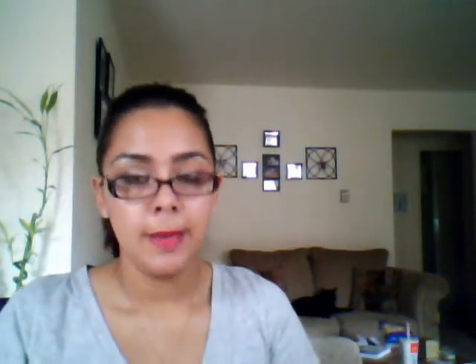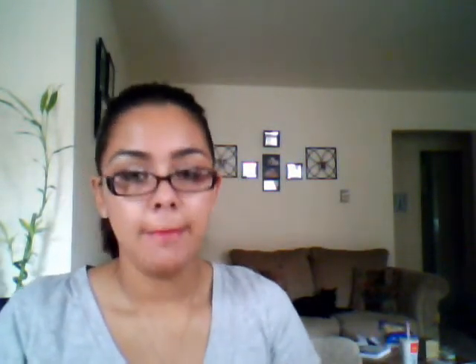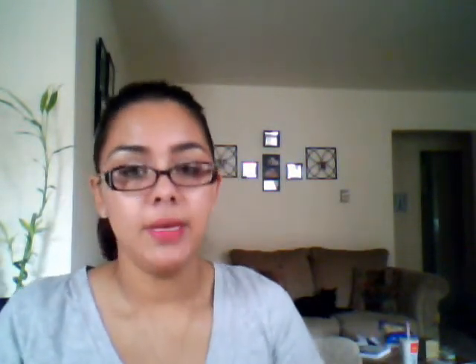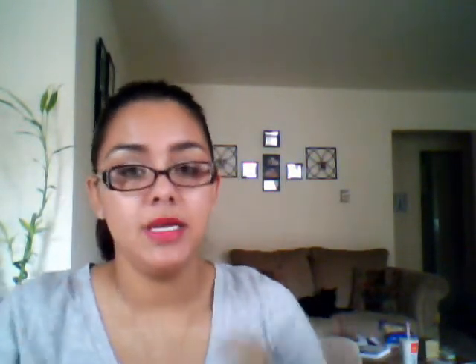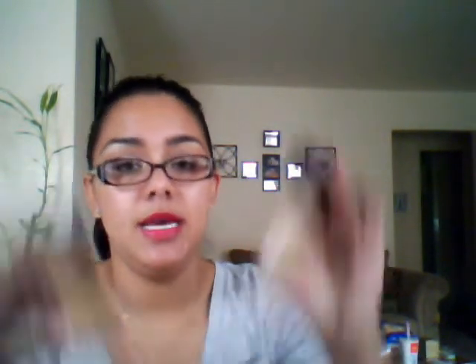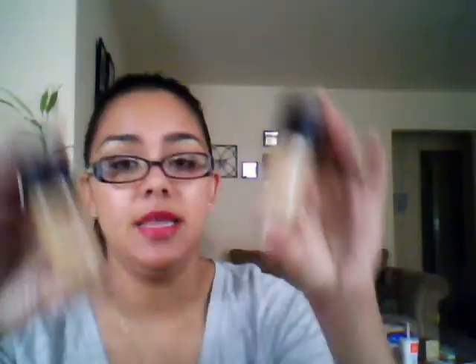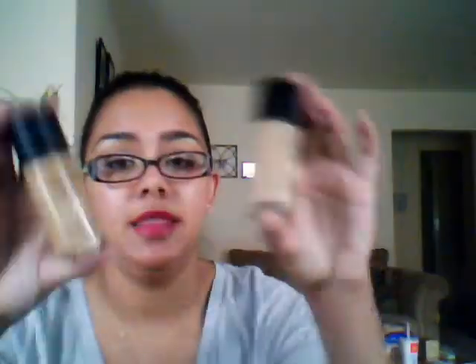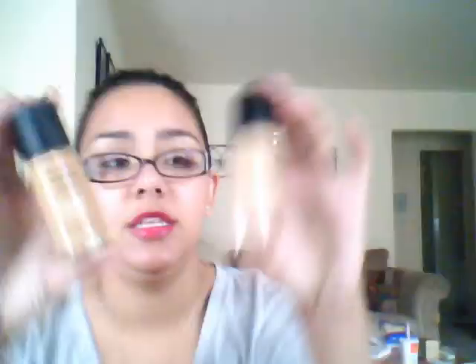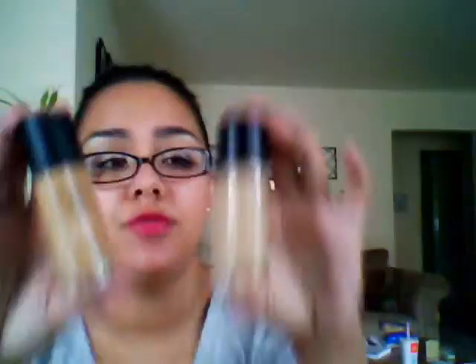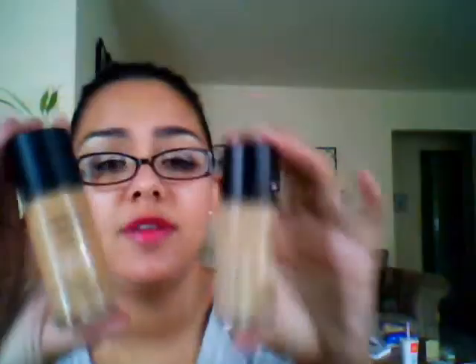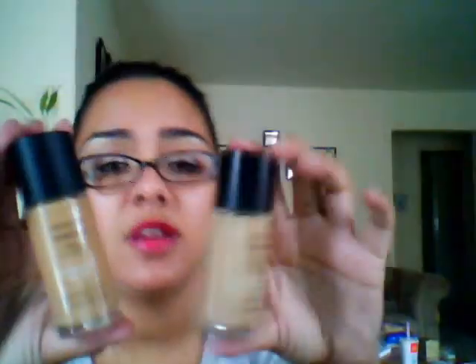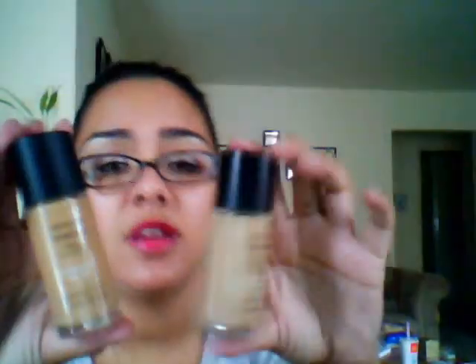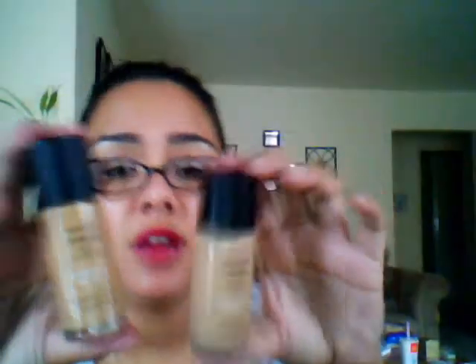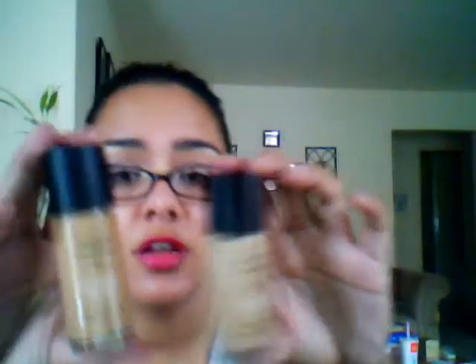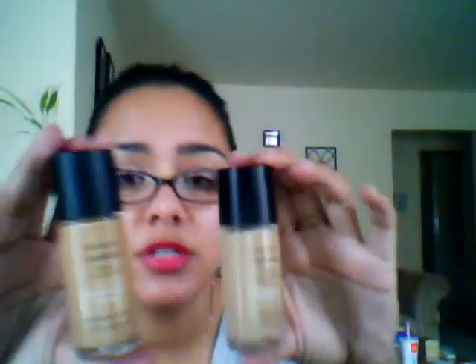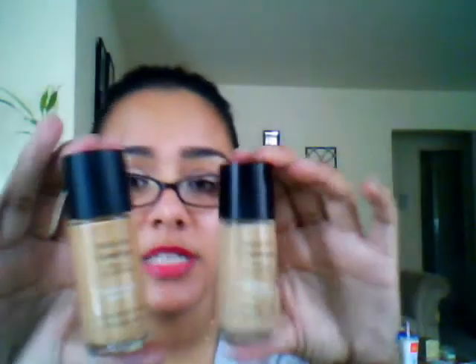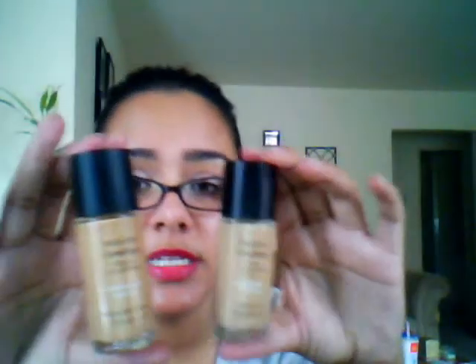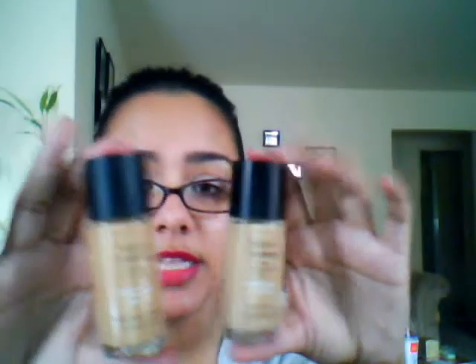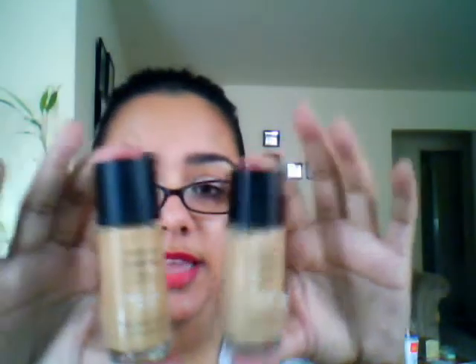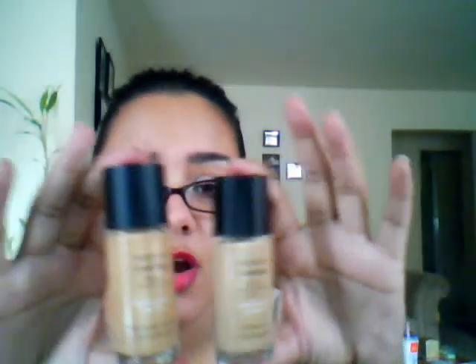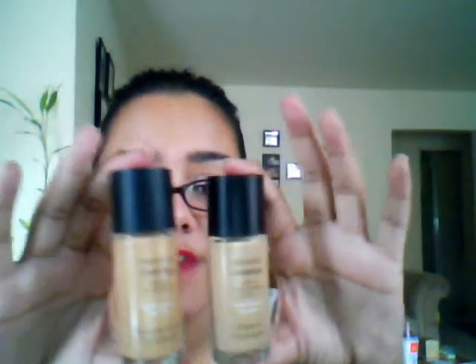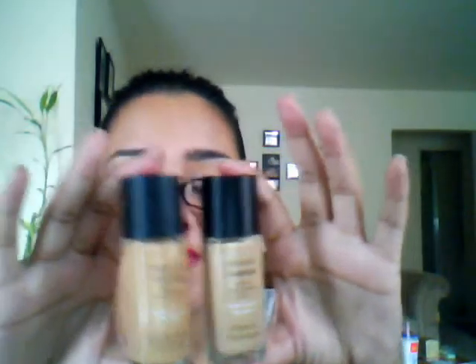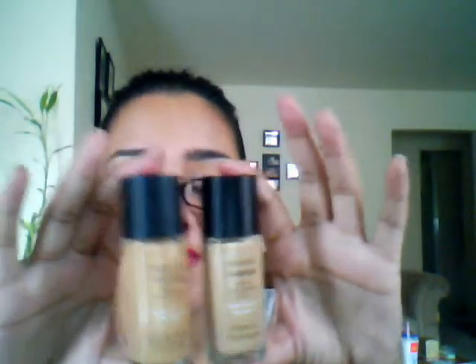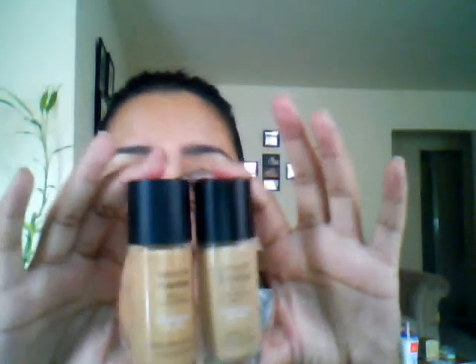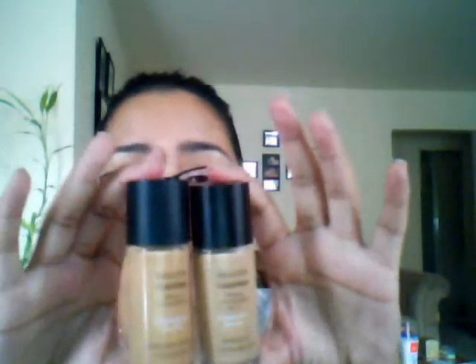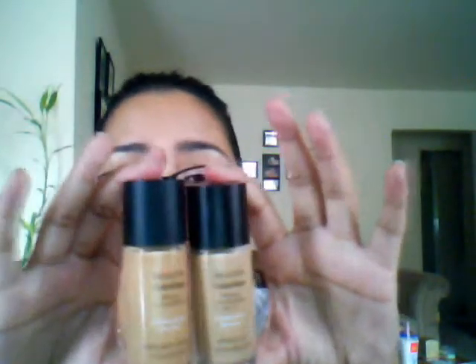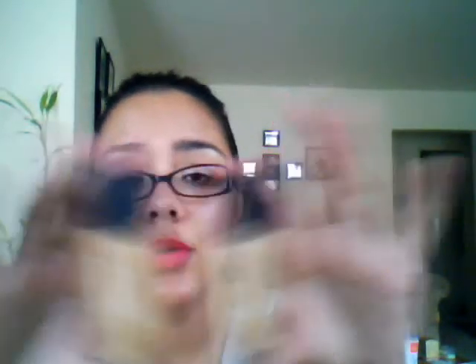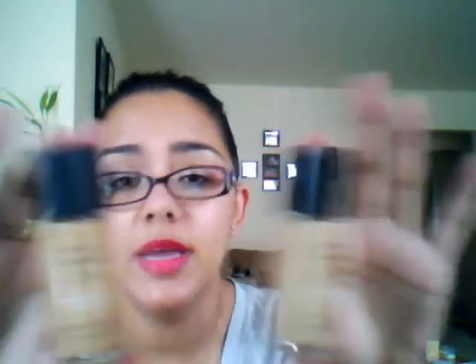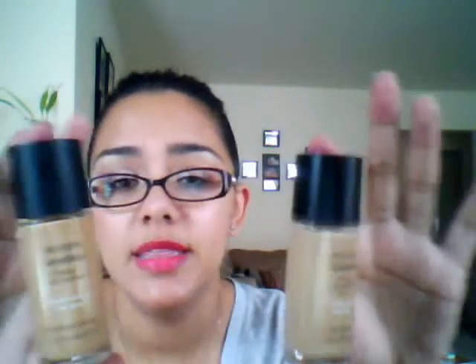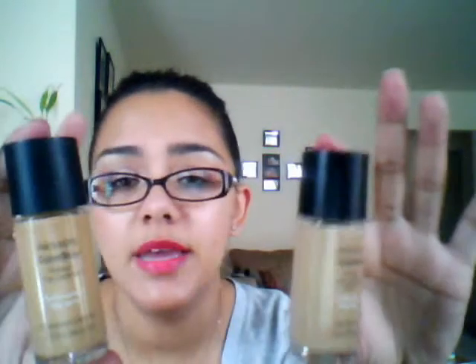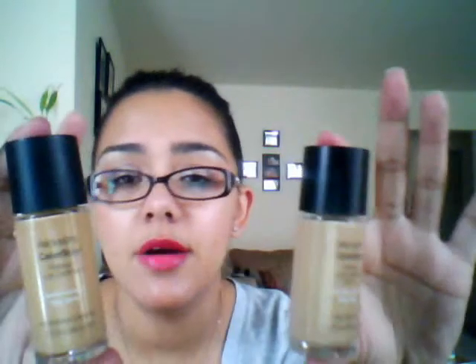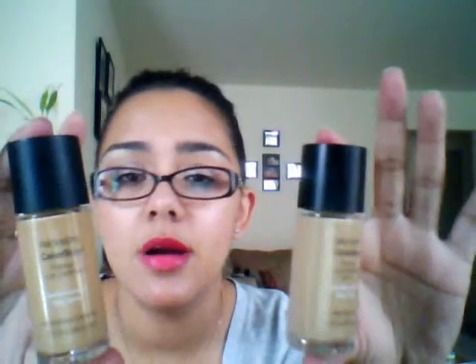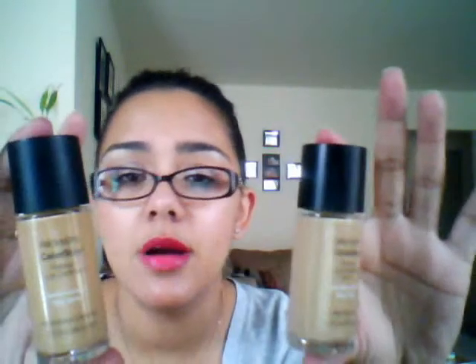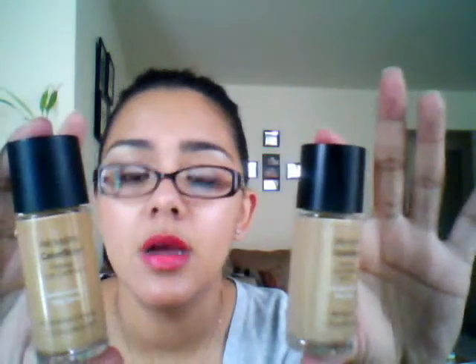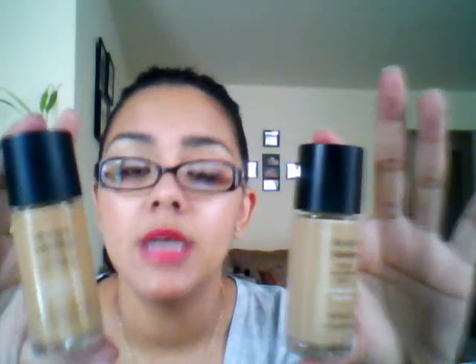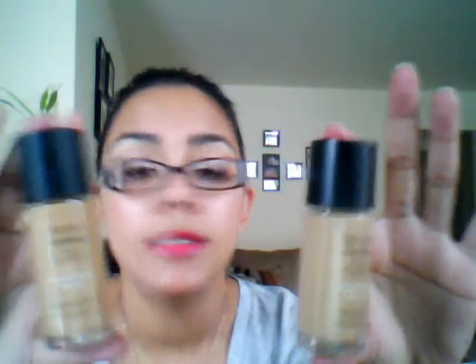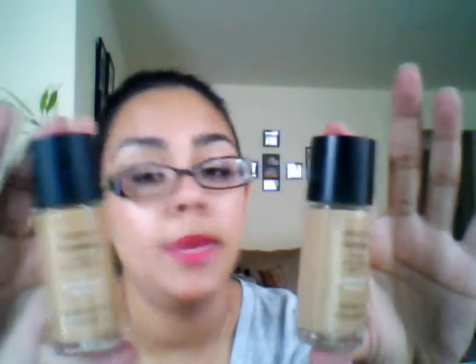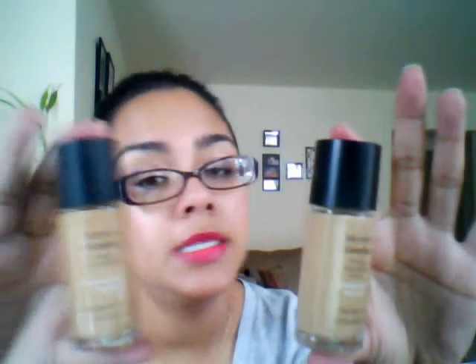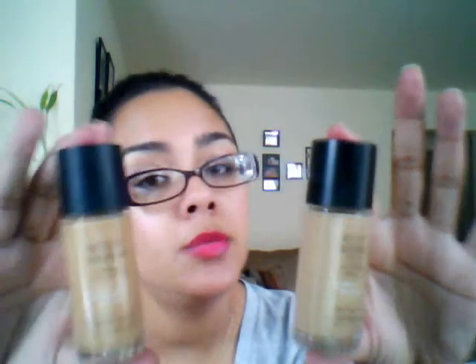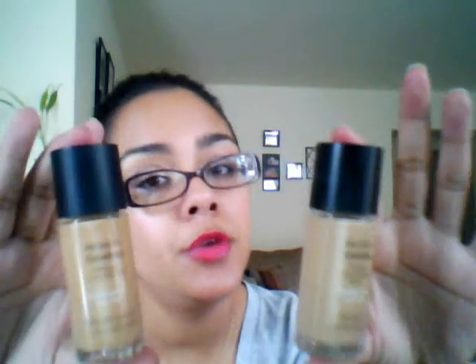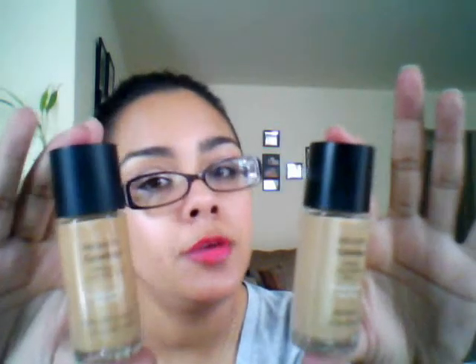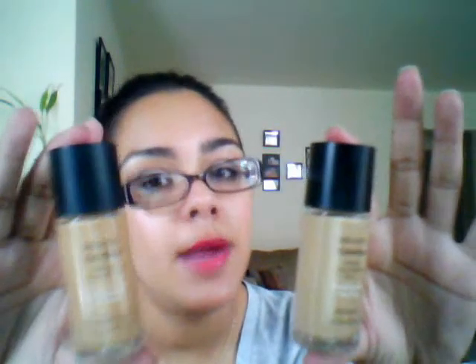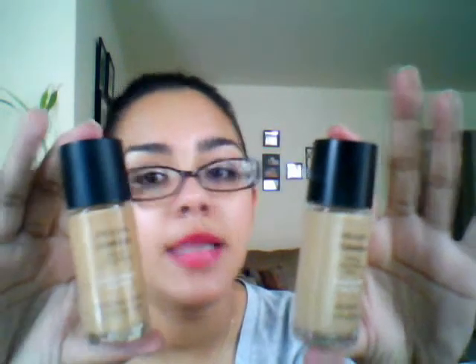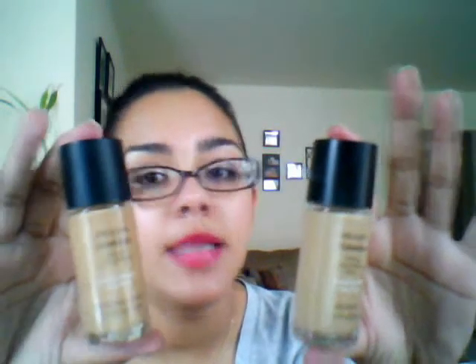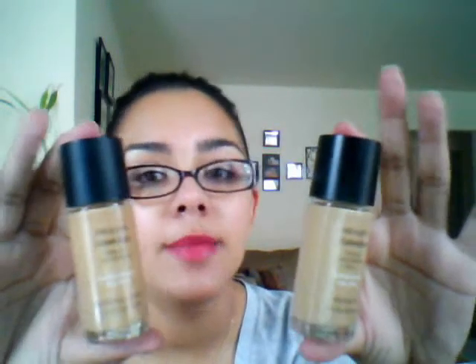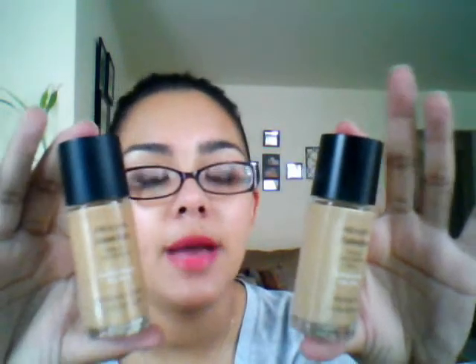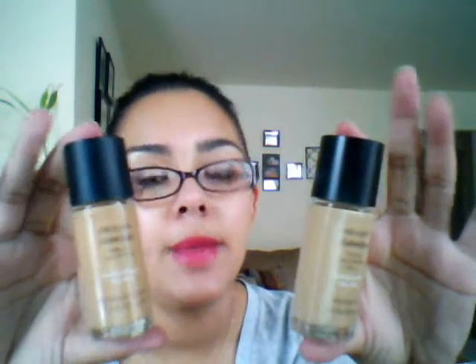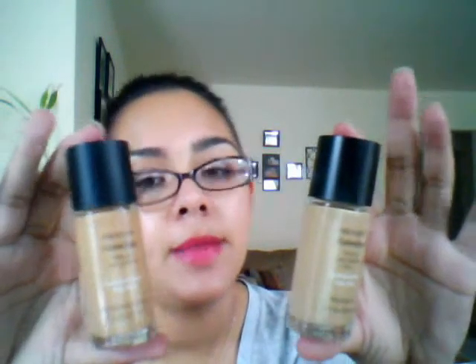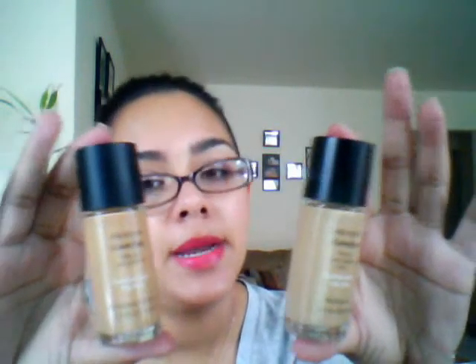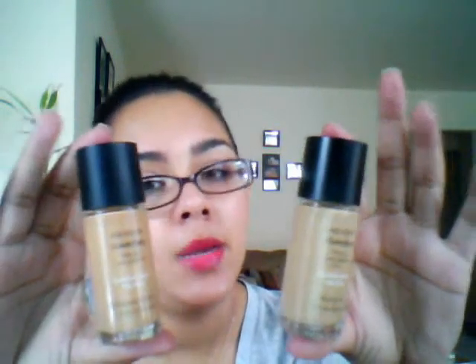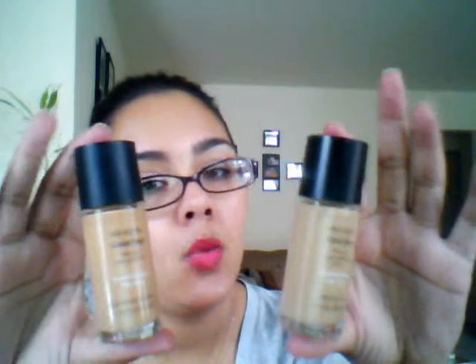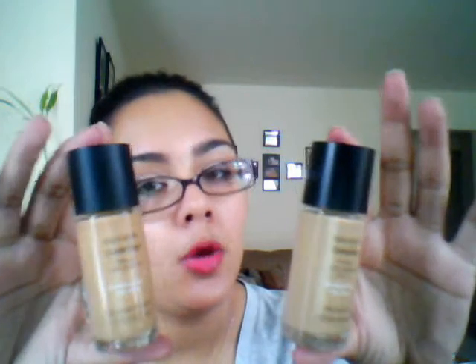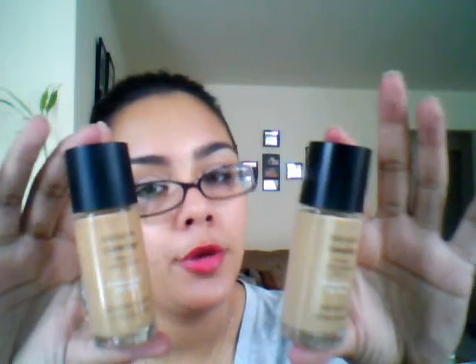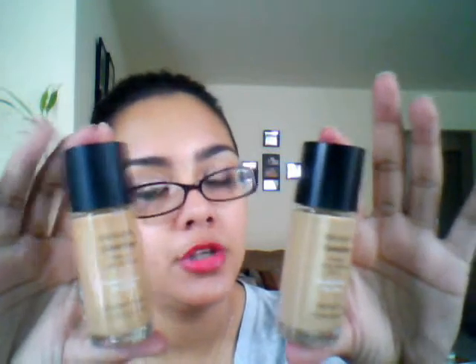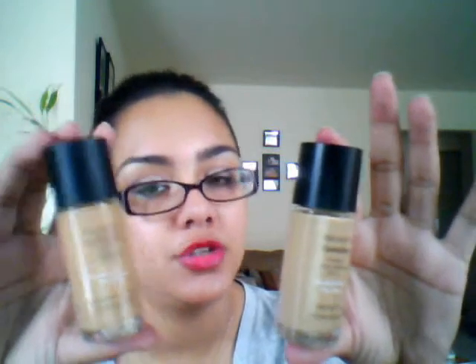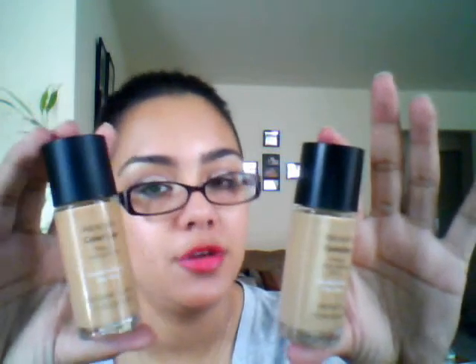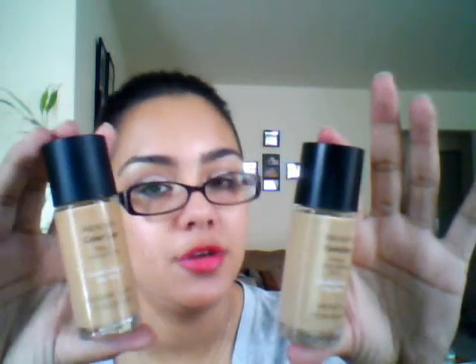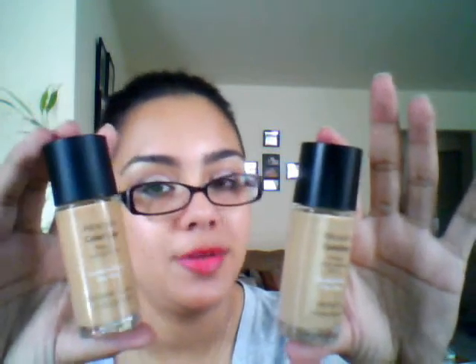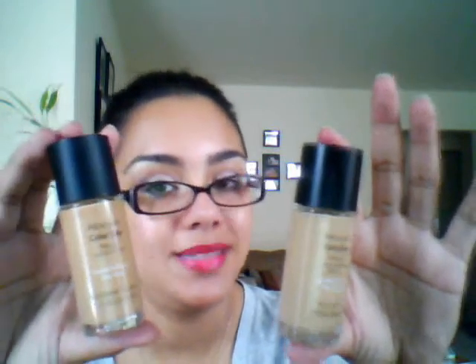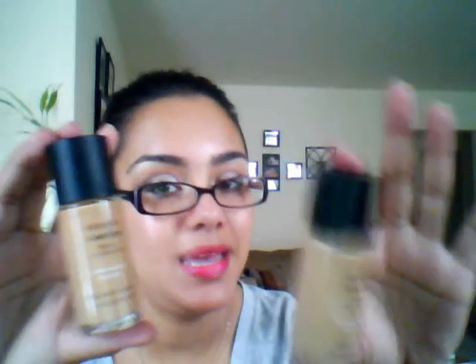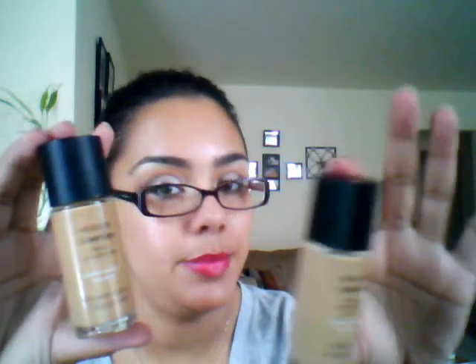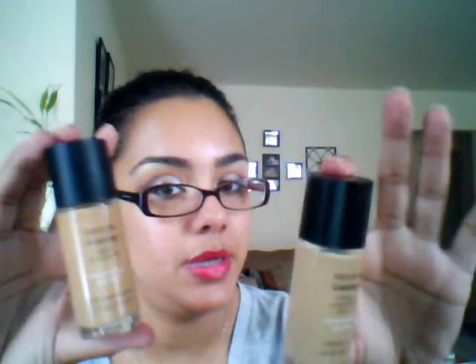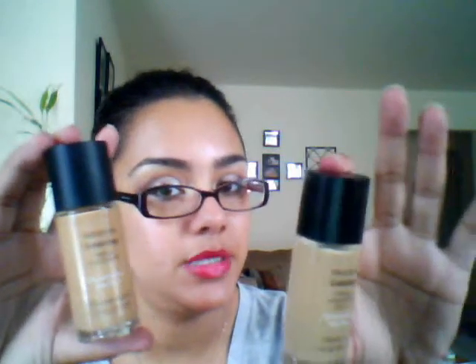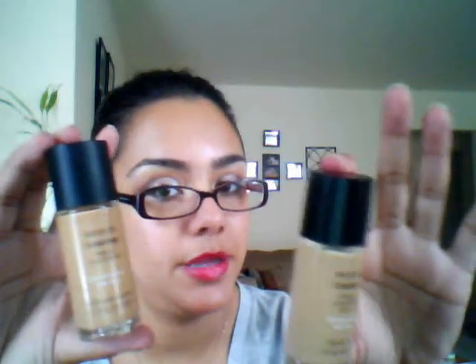These Revlon Colorstays, they are phenomenal, and depending on where you buy them — I buy mine at Walmart — they're about 10 bucks there.